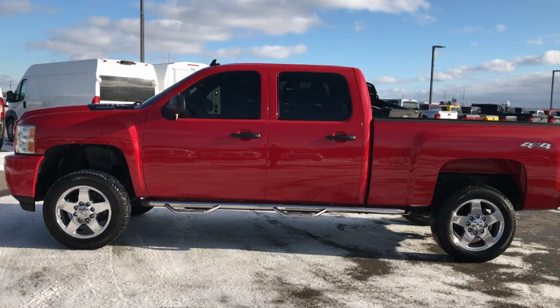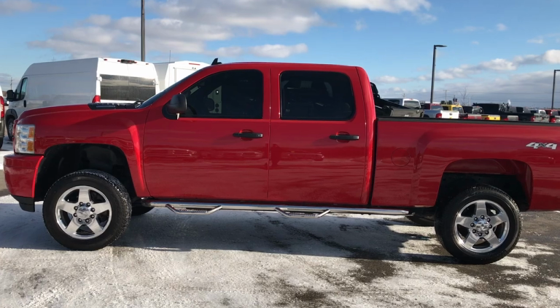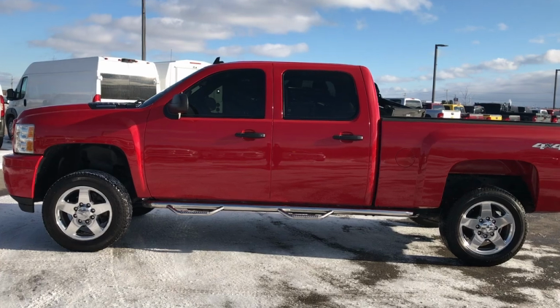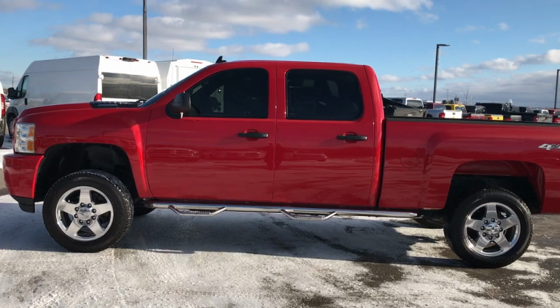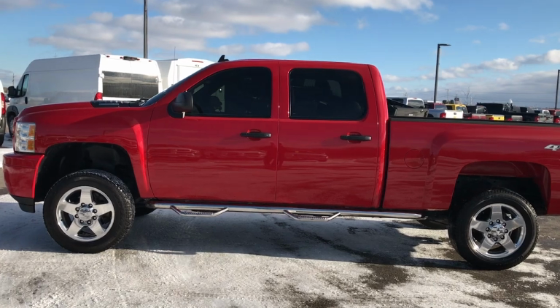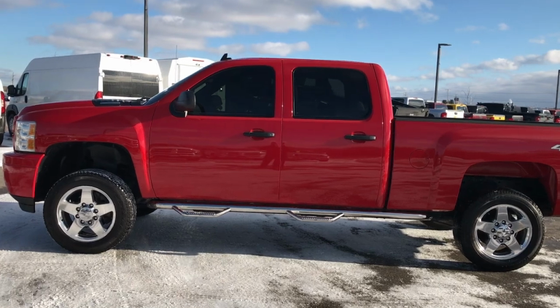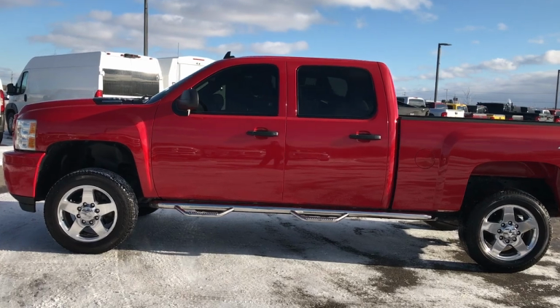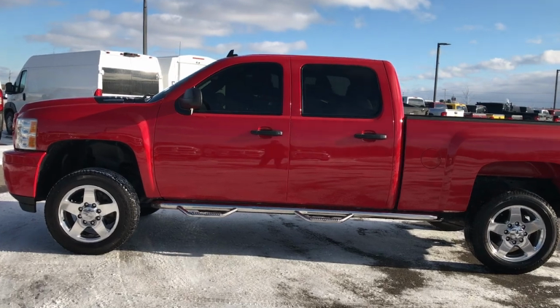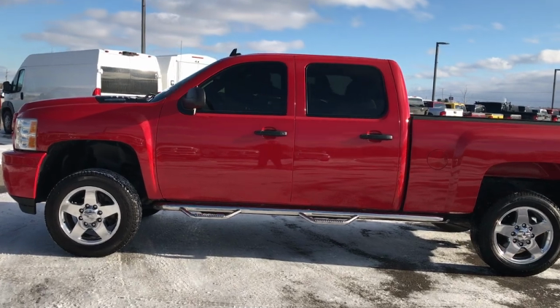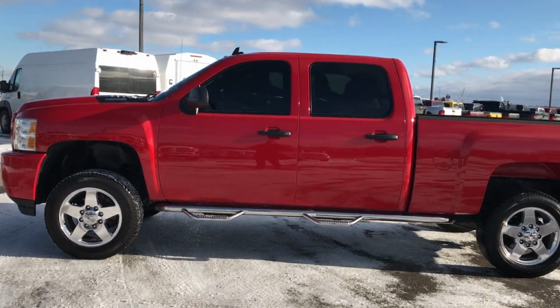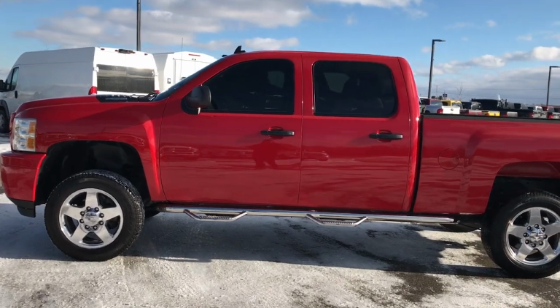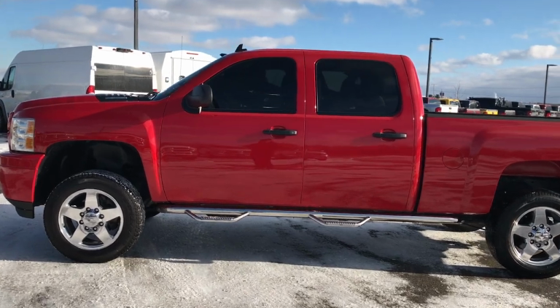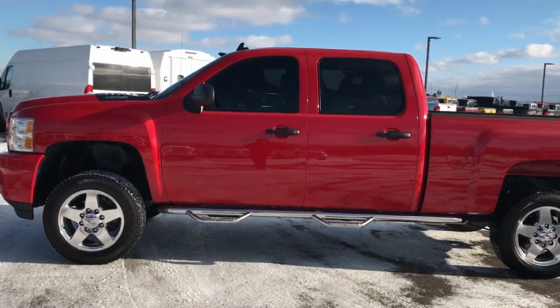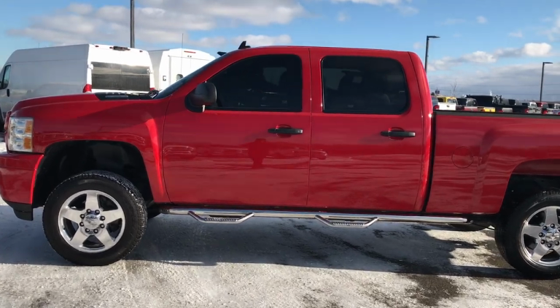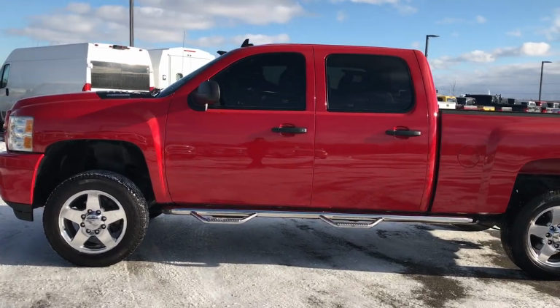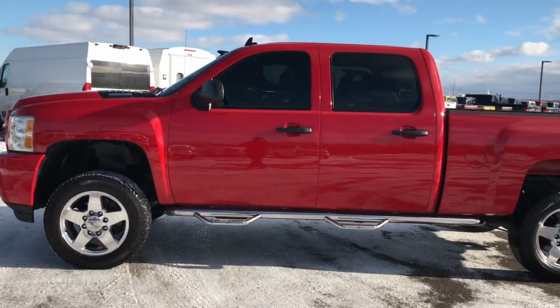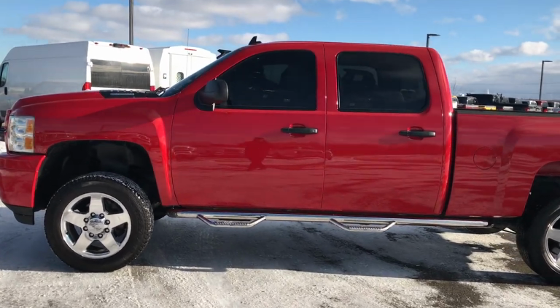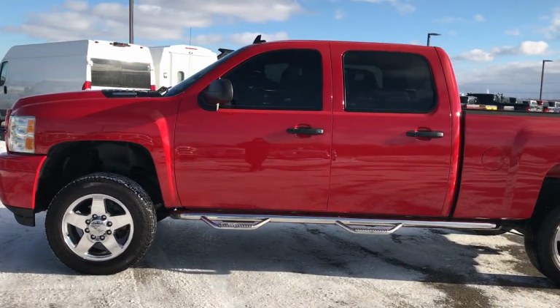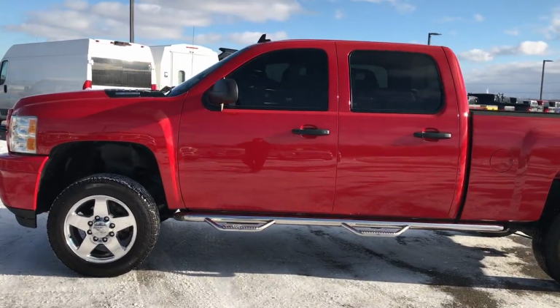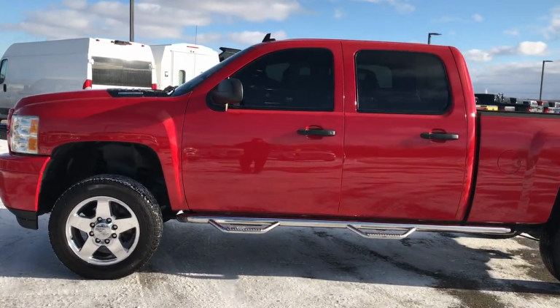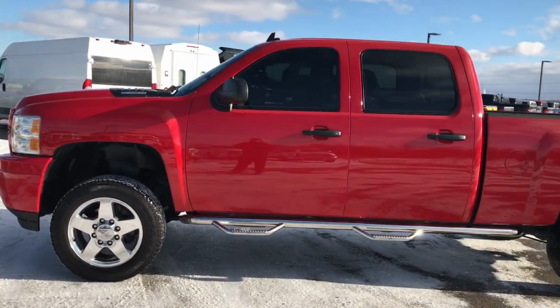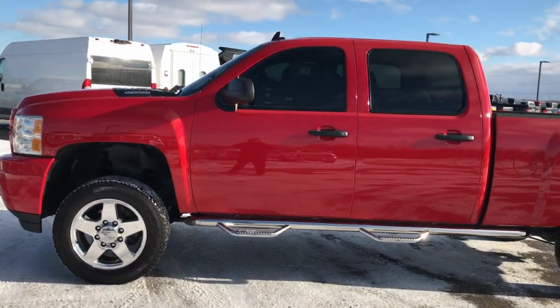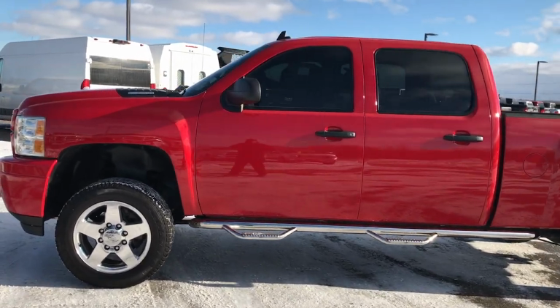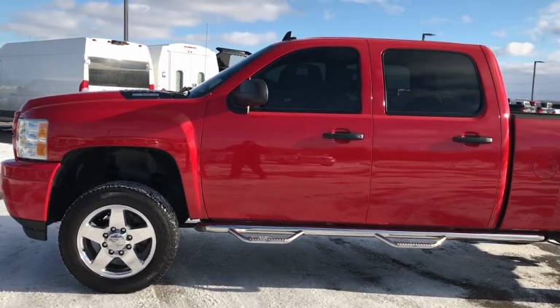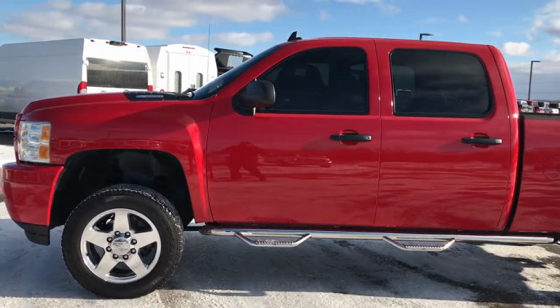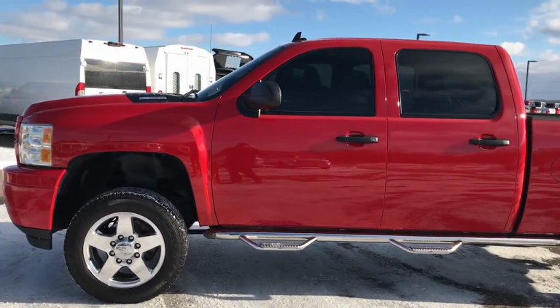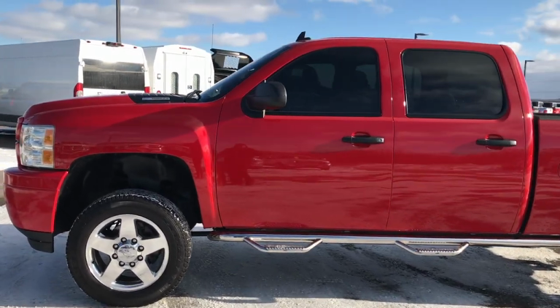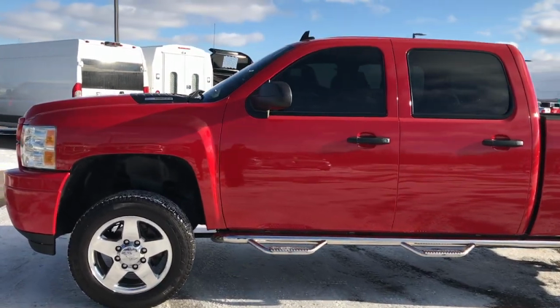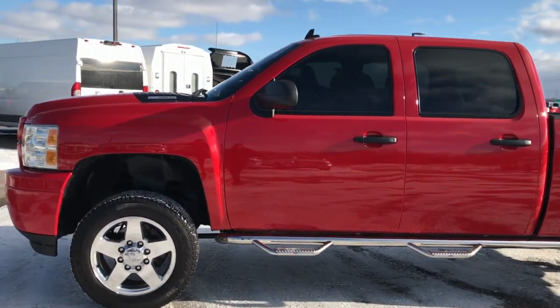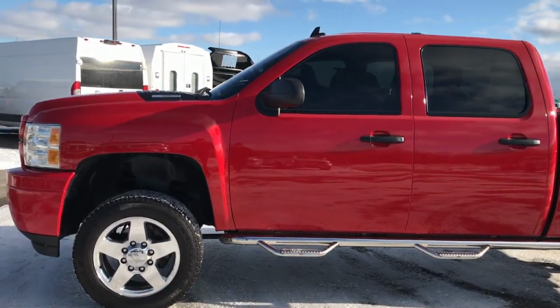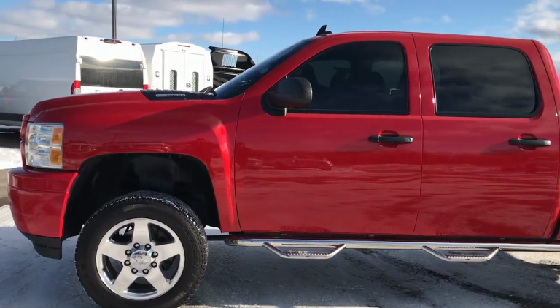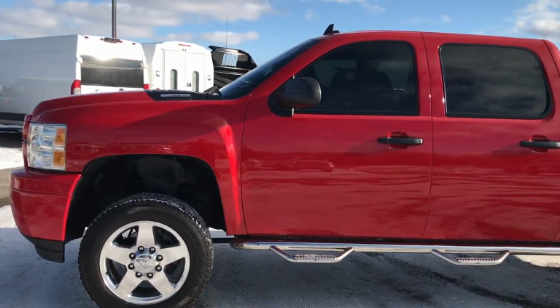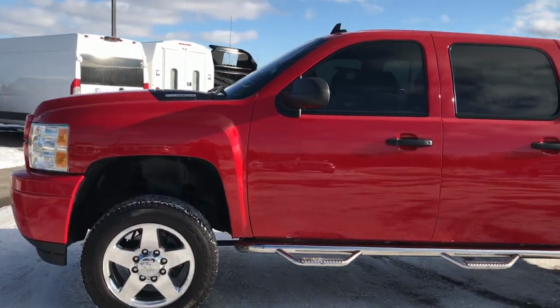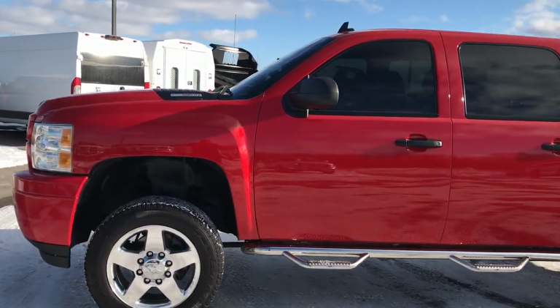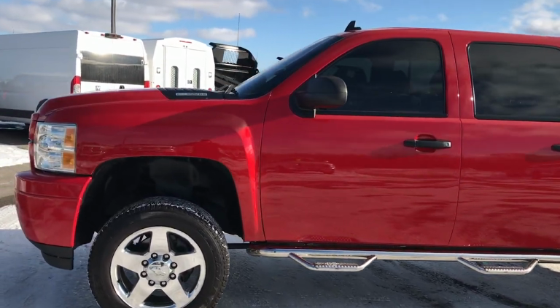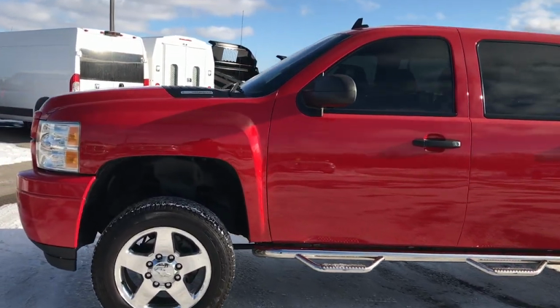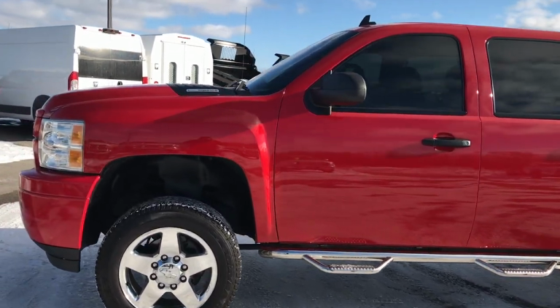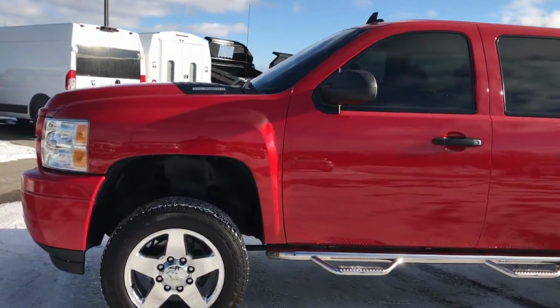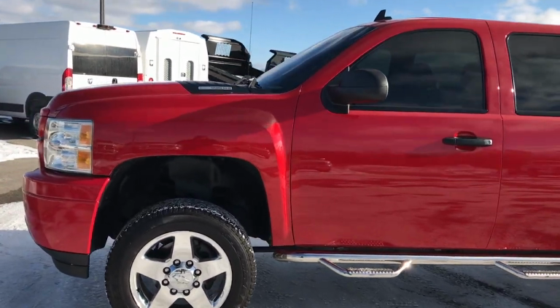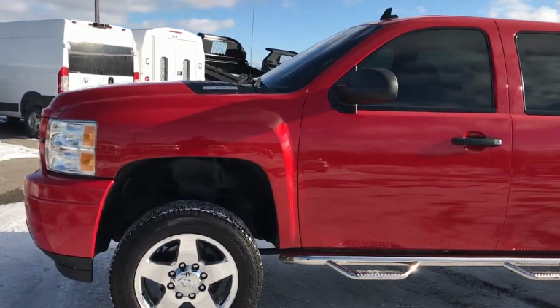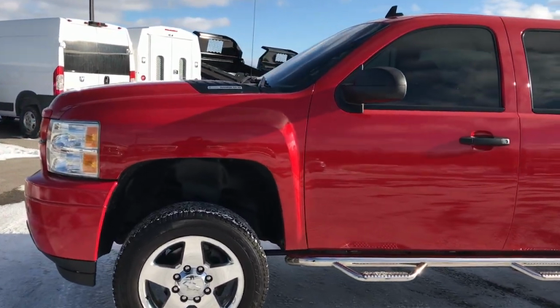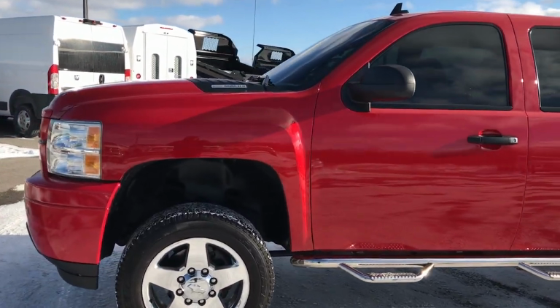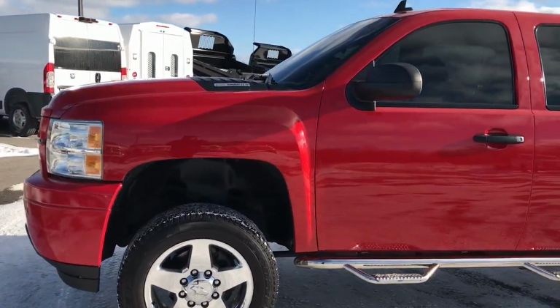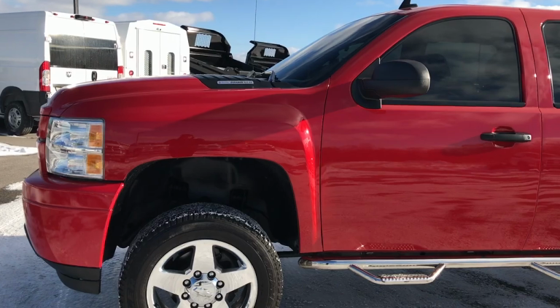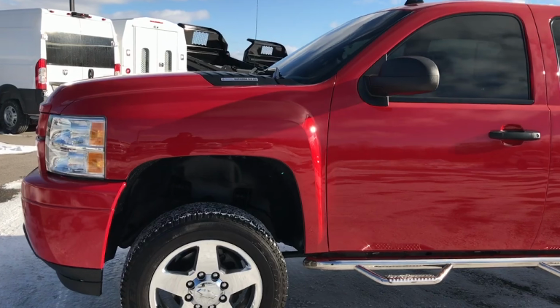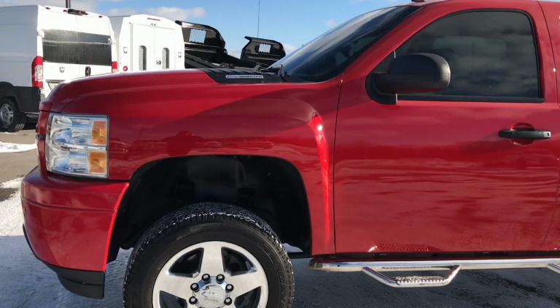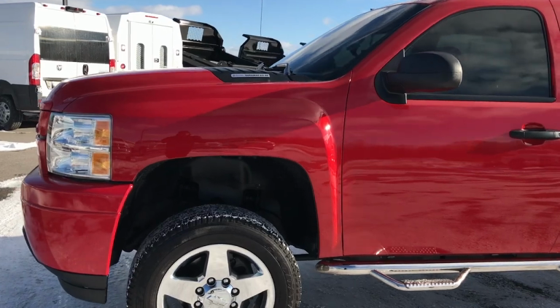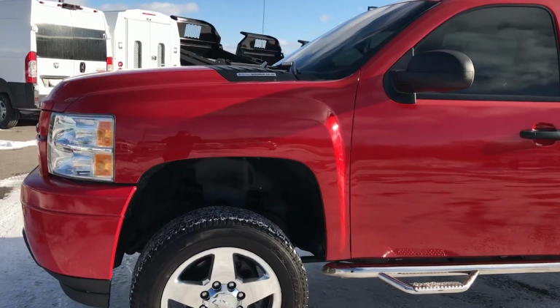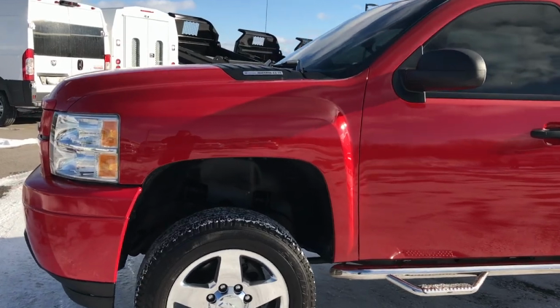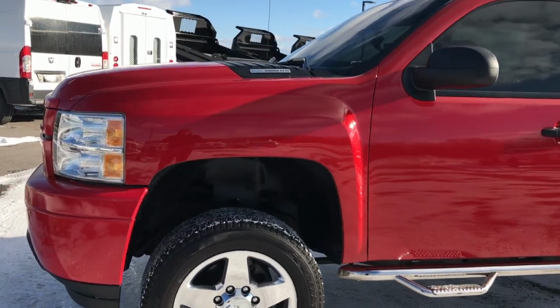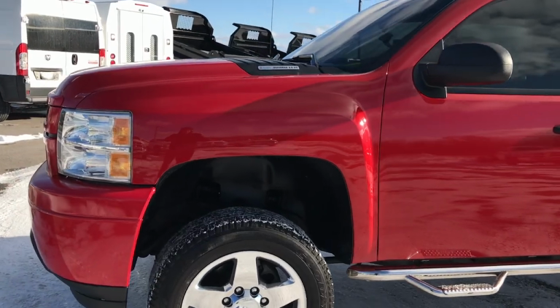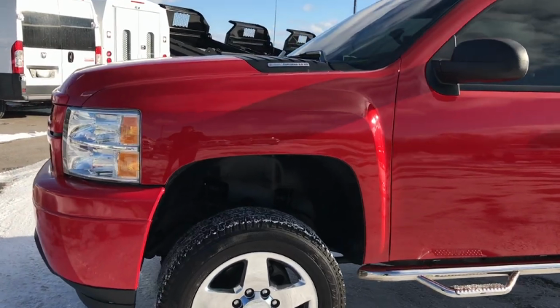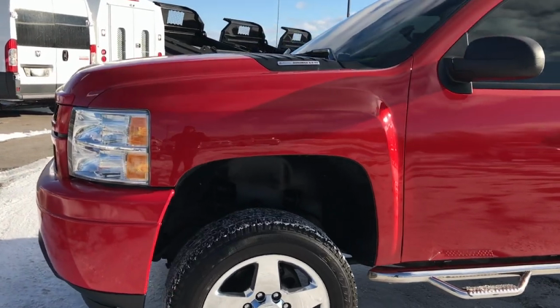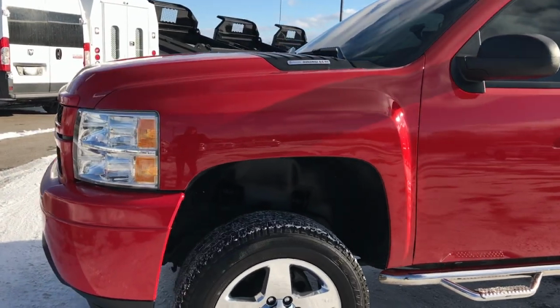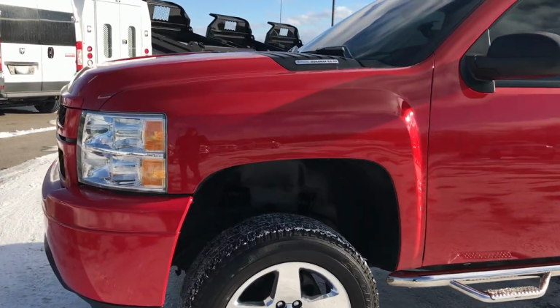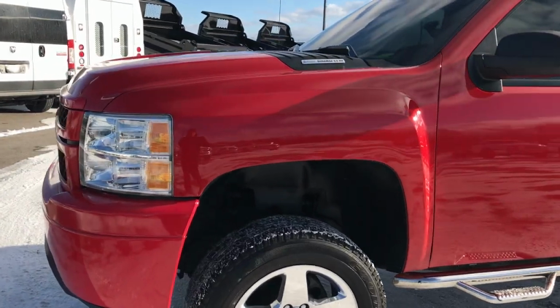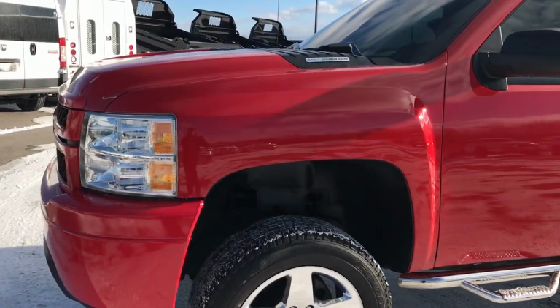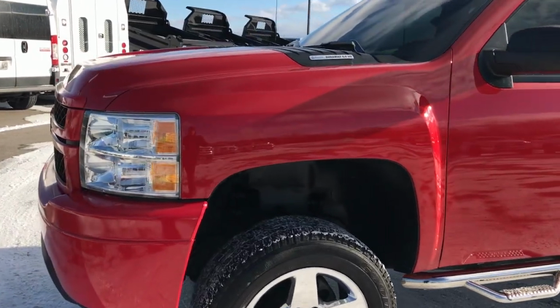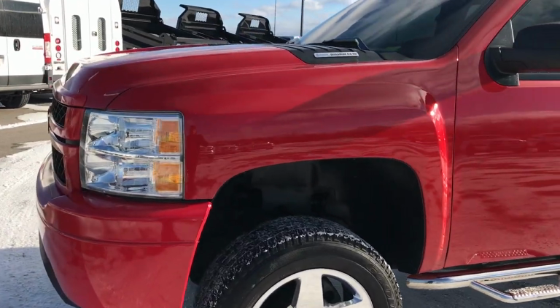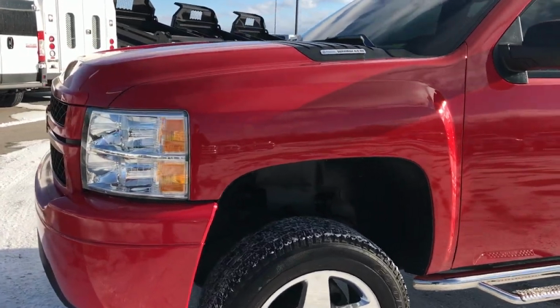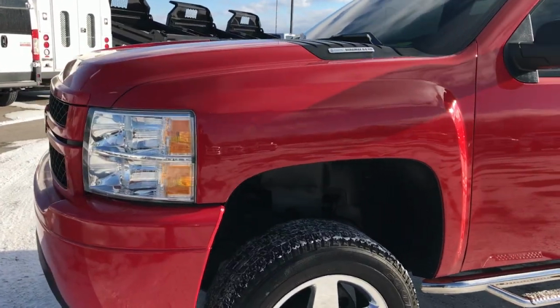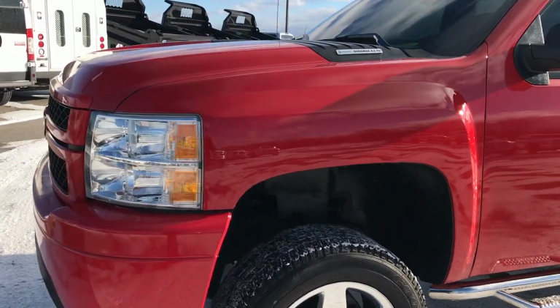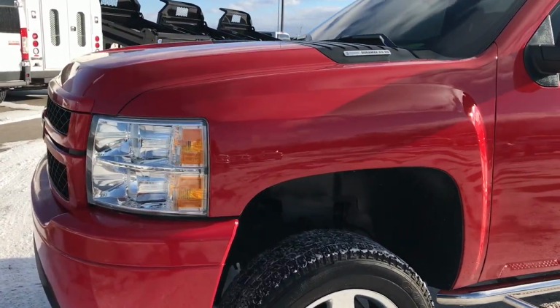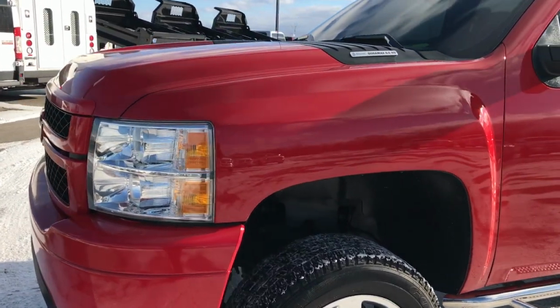This is stock number 9318. We are here at Summit Automotive in Fond du Lac, Wisconsin, your new and used heavy duty truck headquarters.